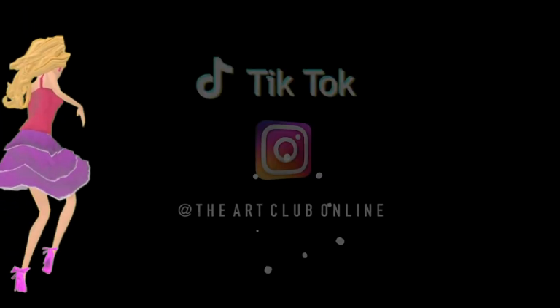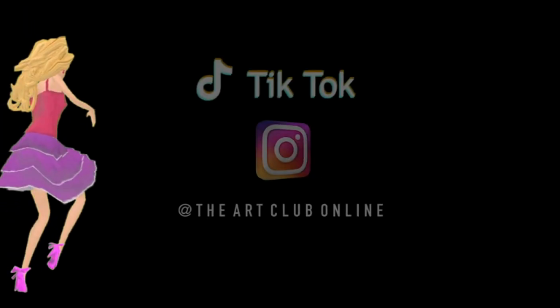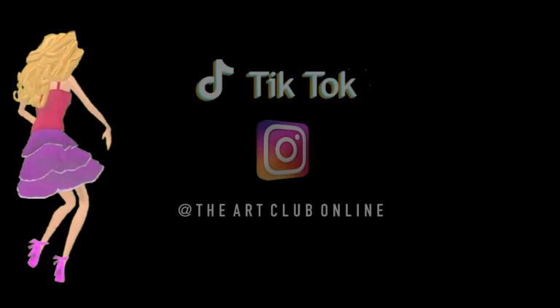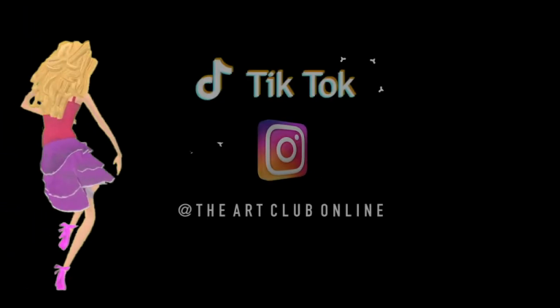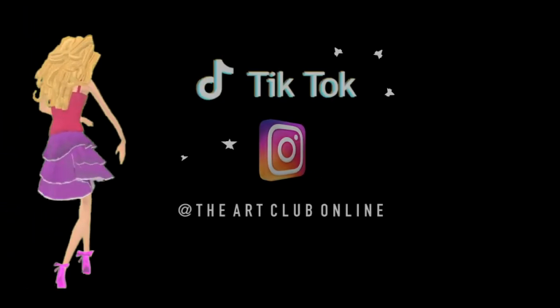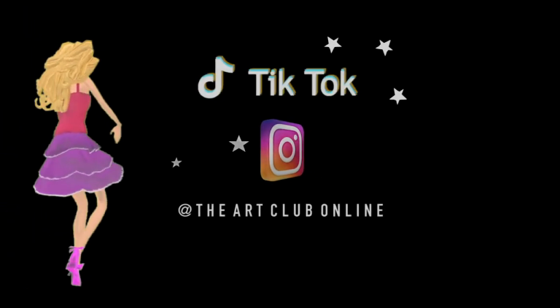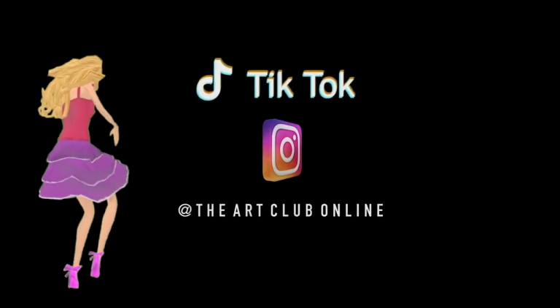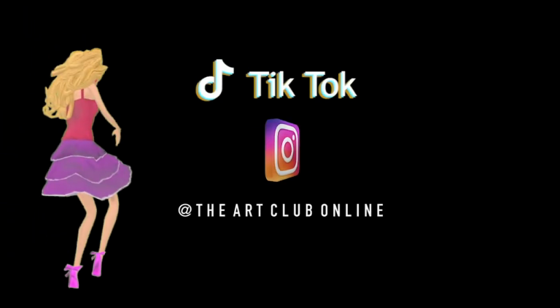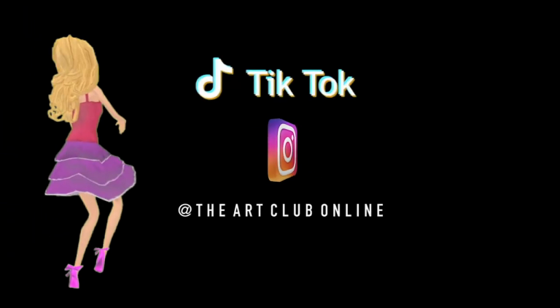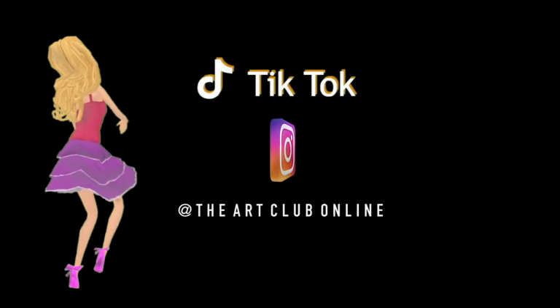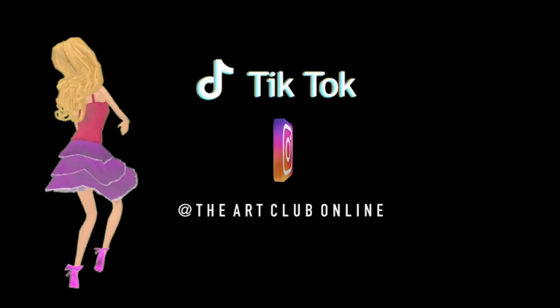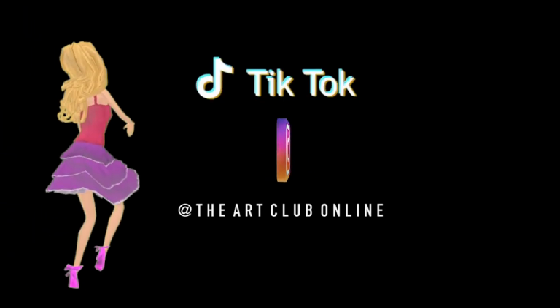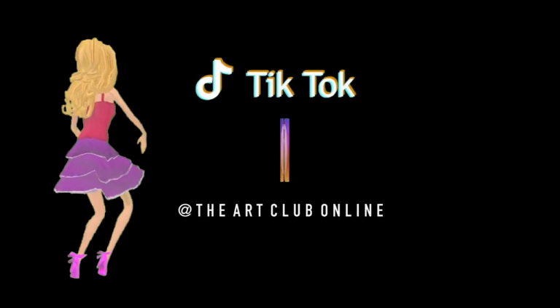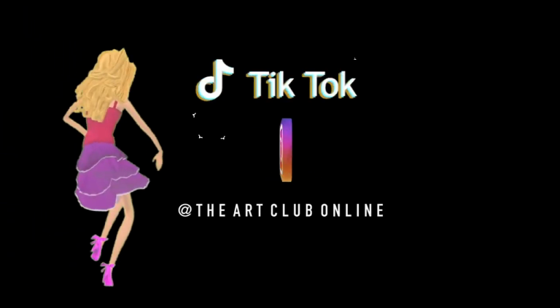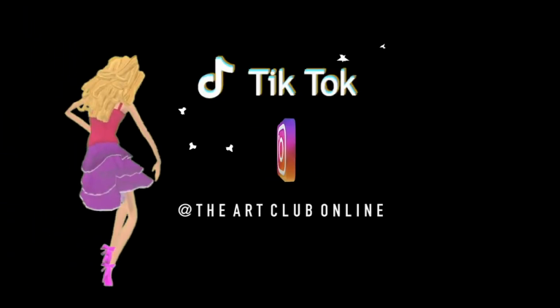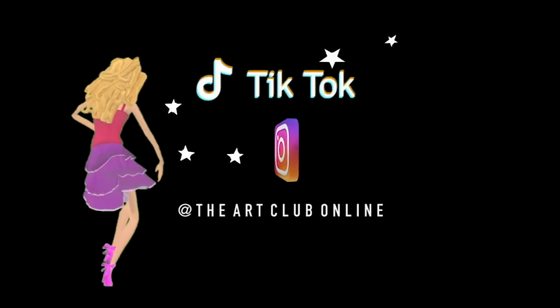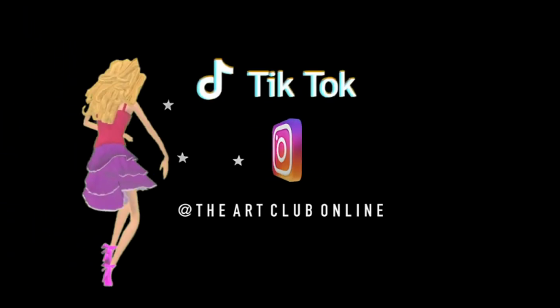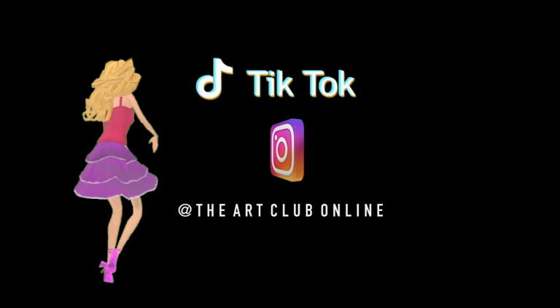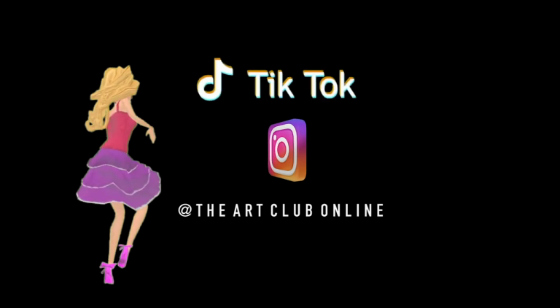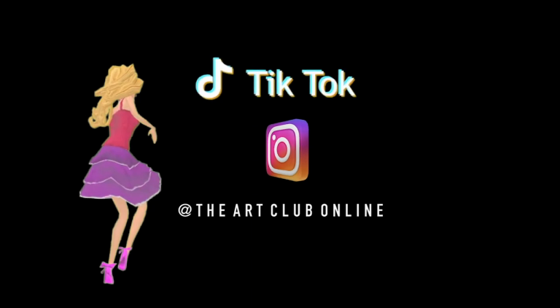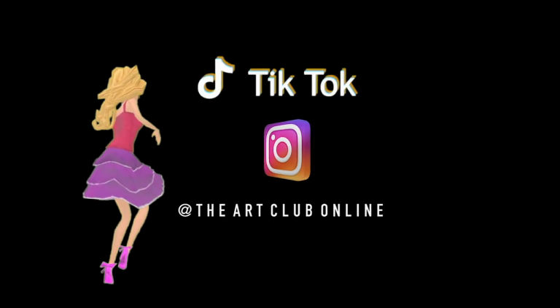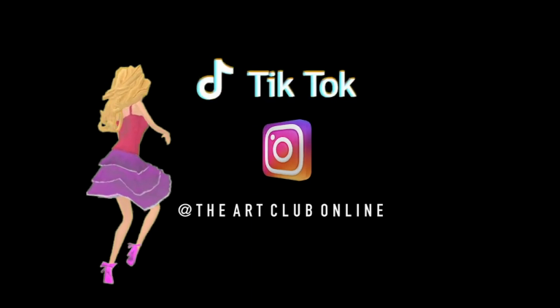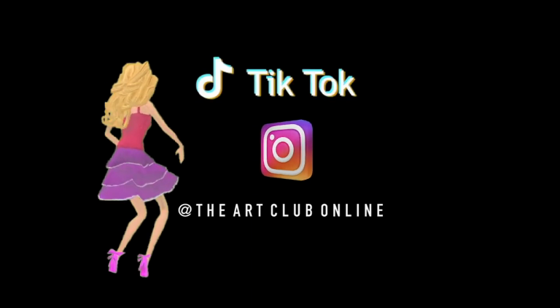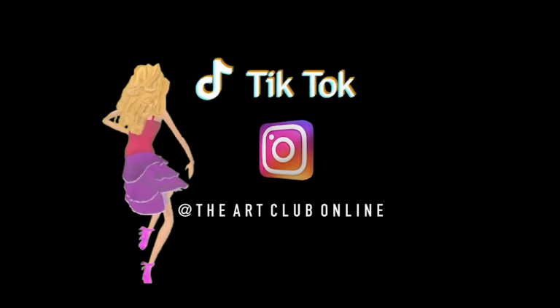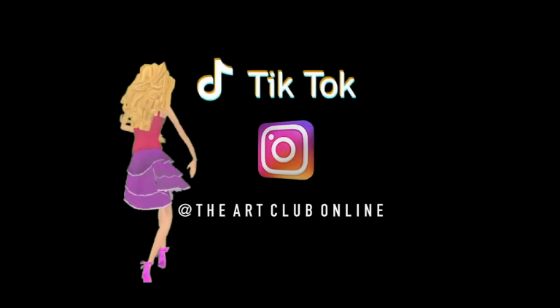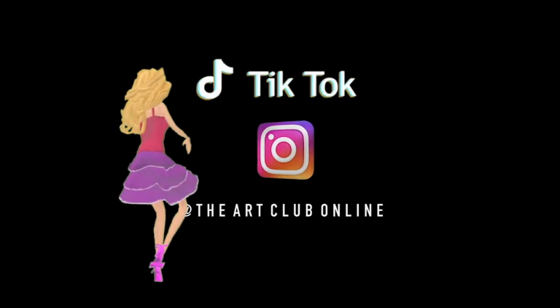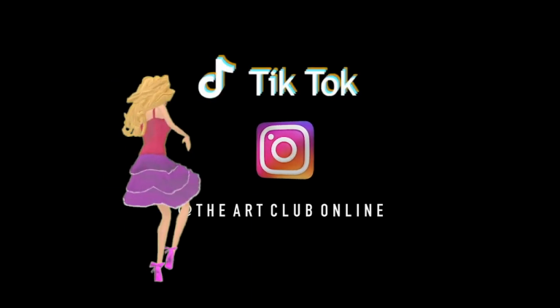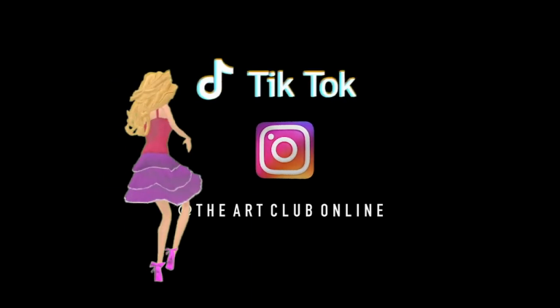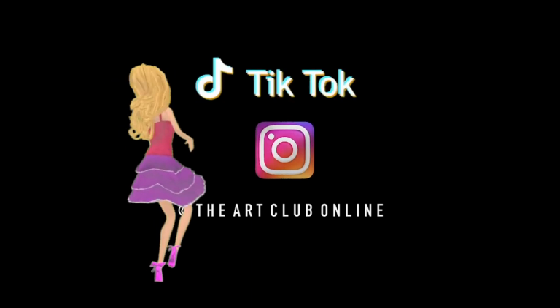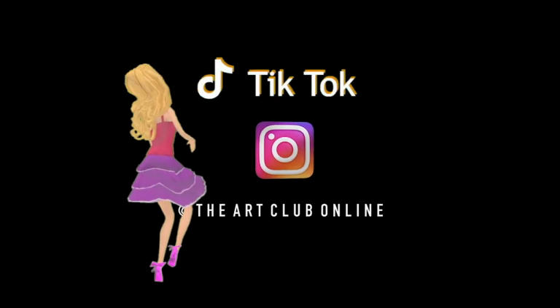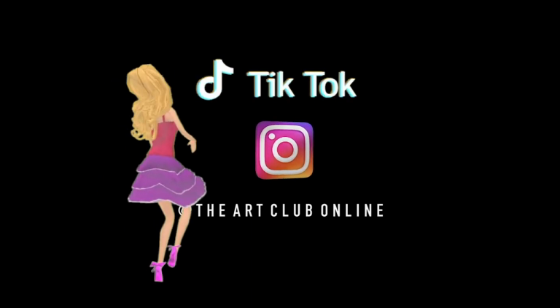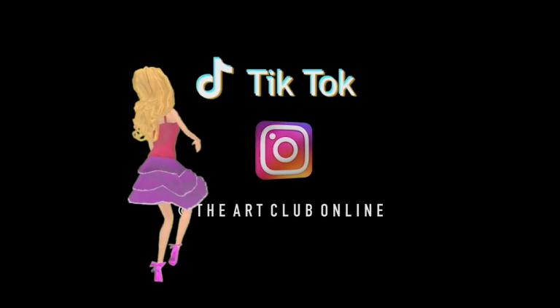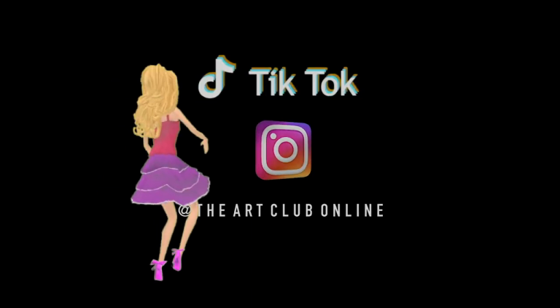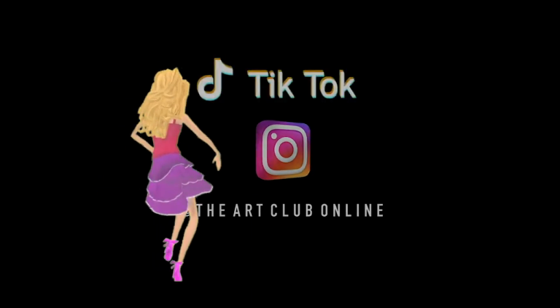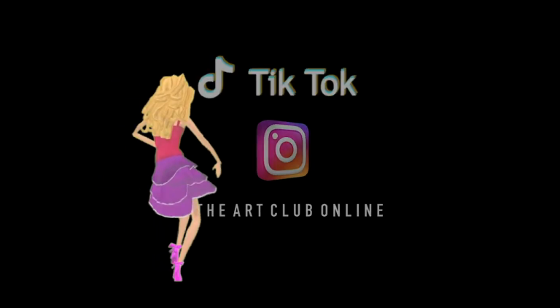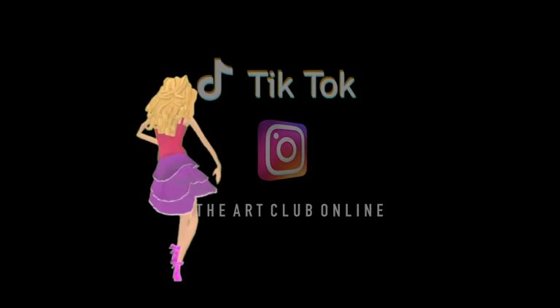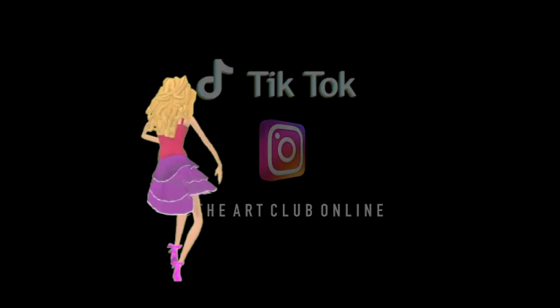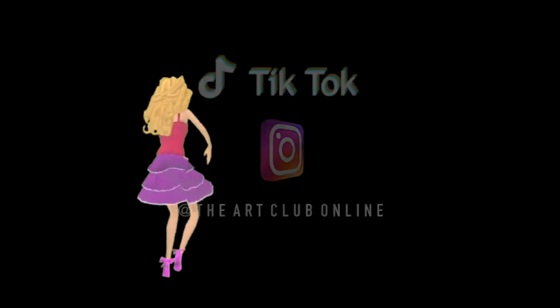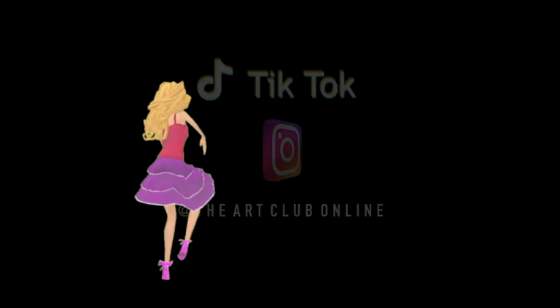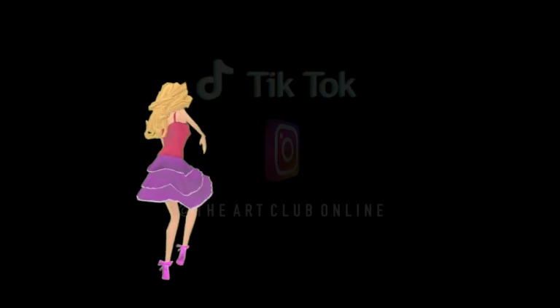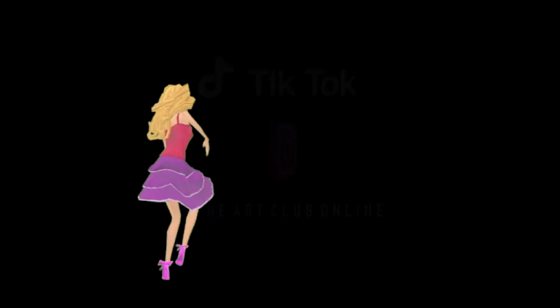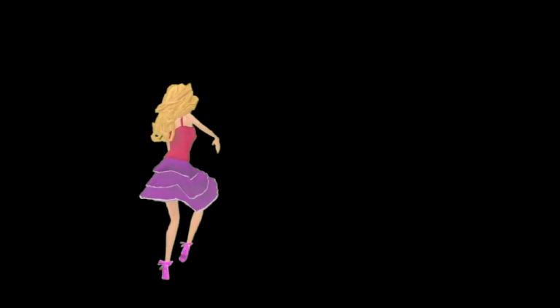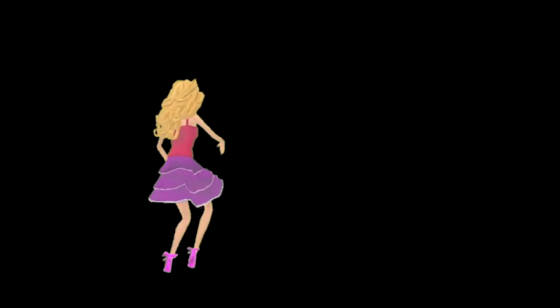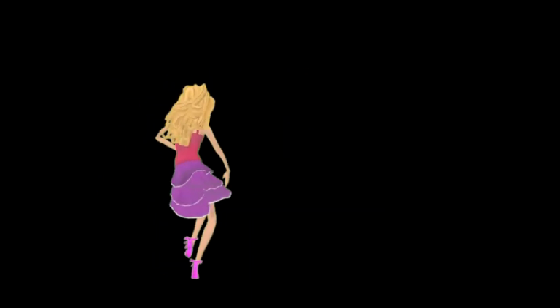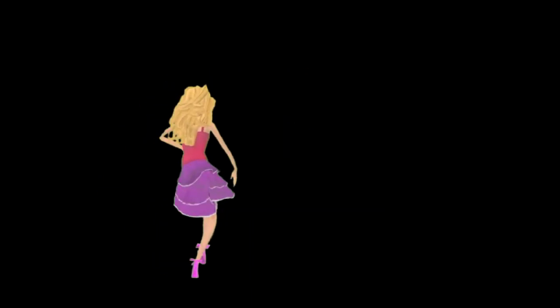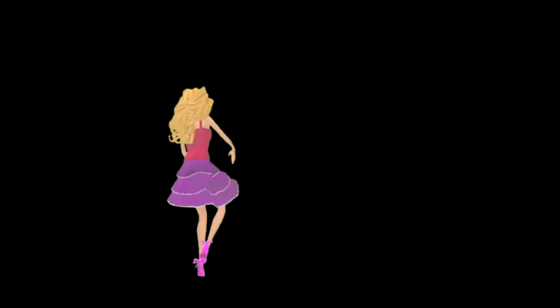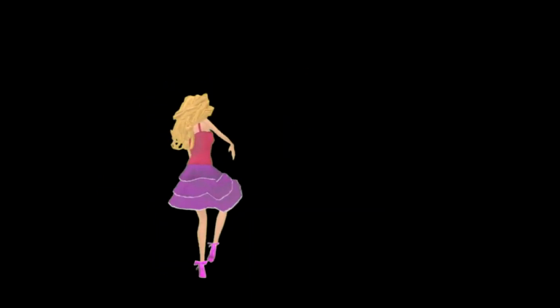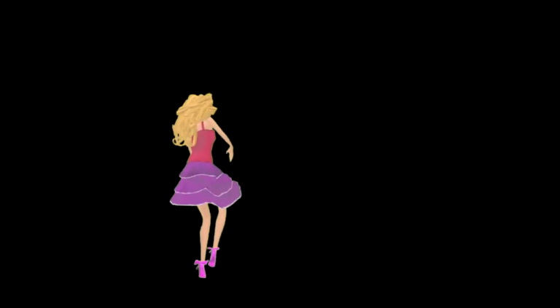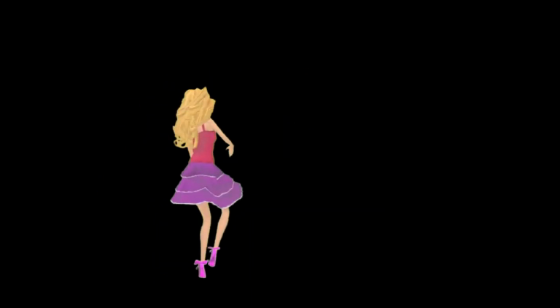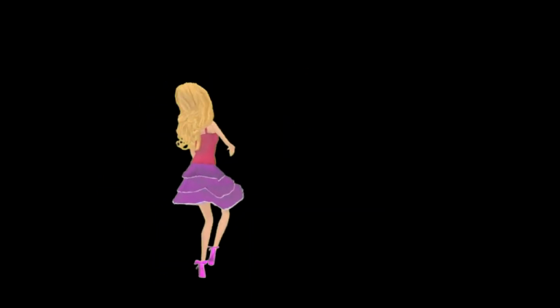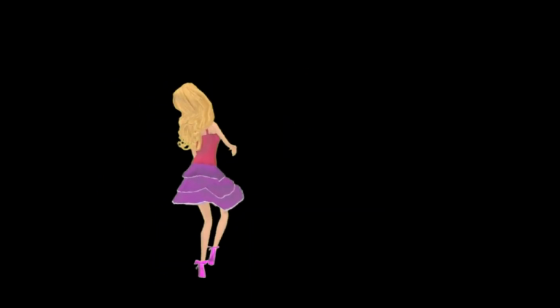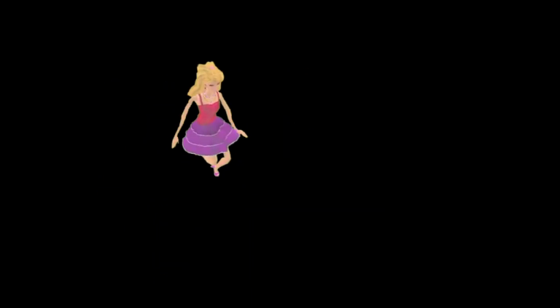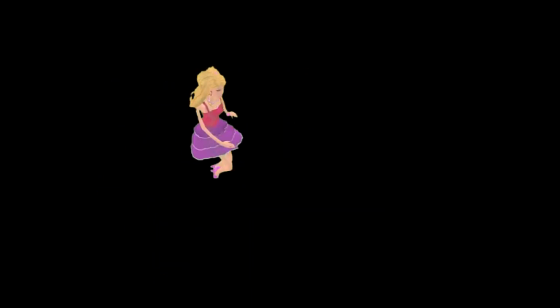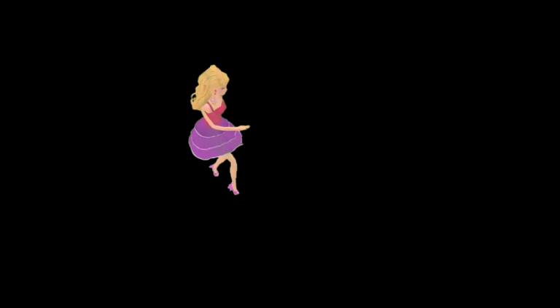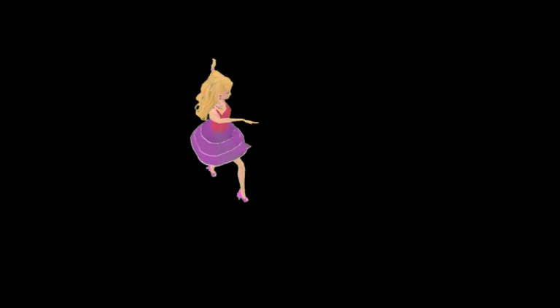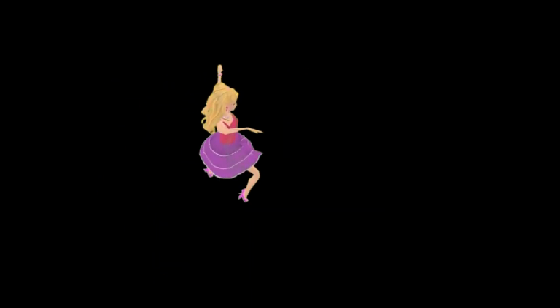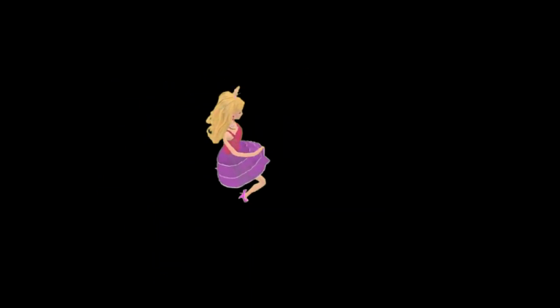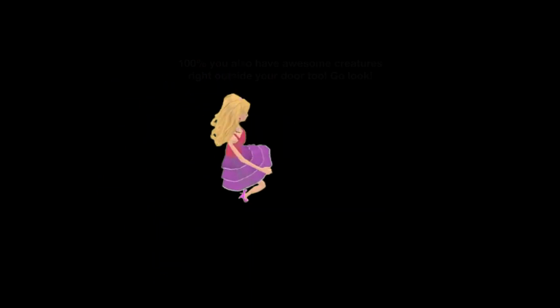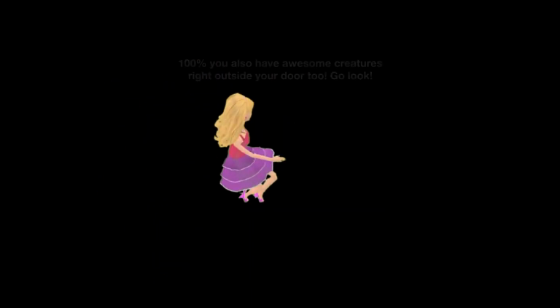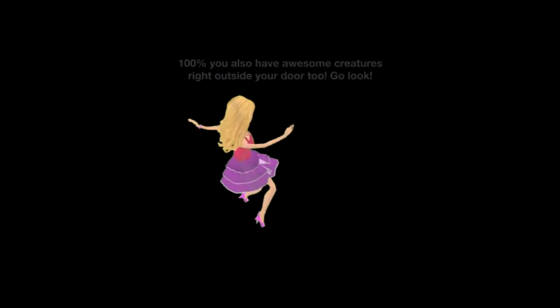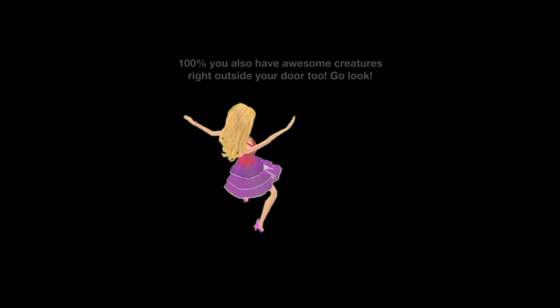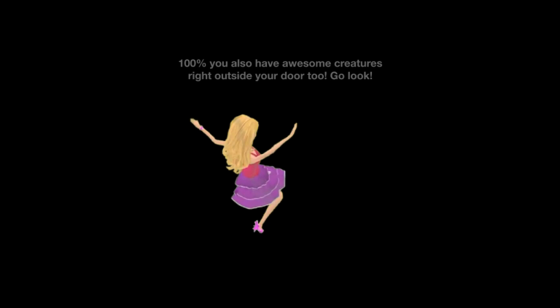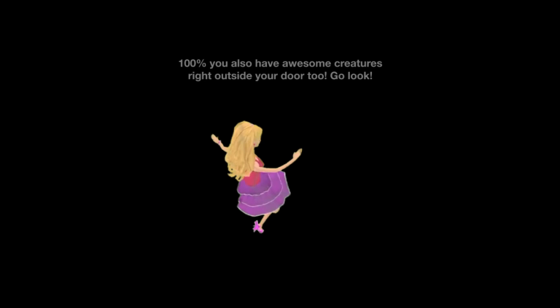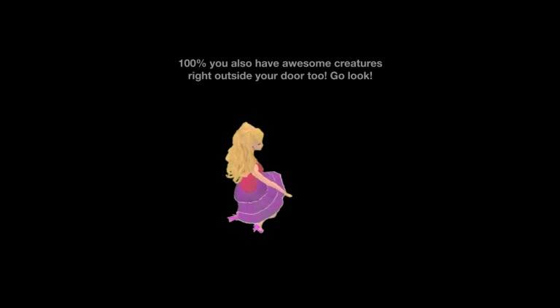Thank you for watching. I hope you enjoyed that. I hope it inspires you to go out in your own yards and look closer — you never know what you'll find.